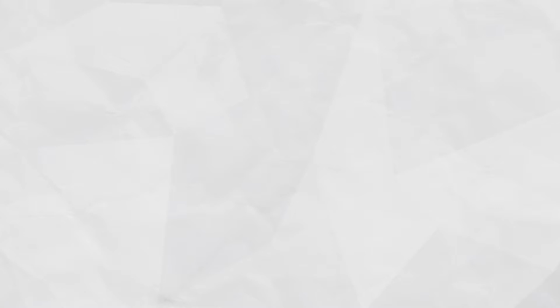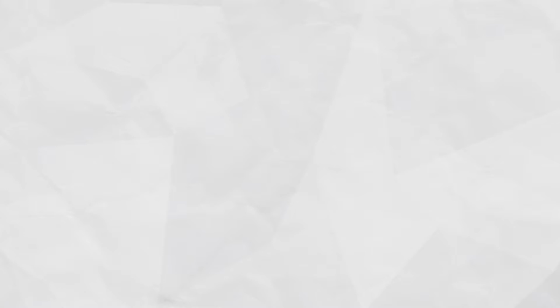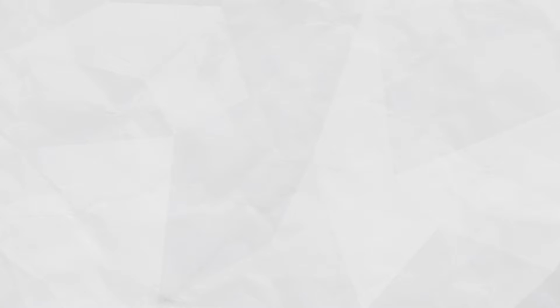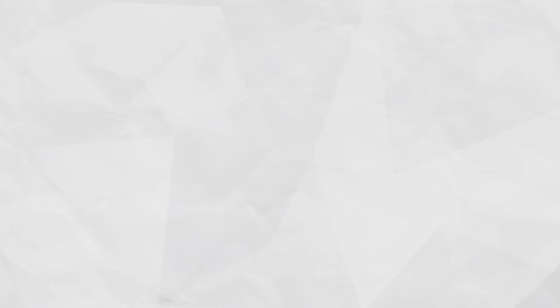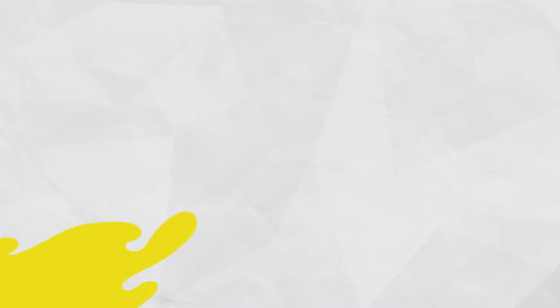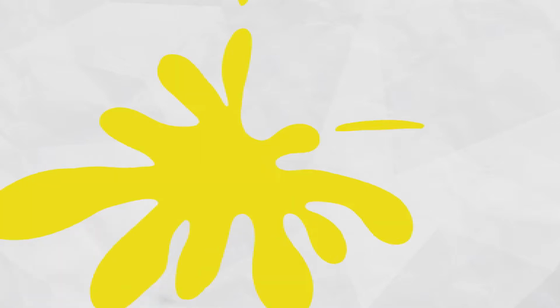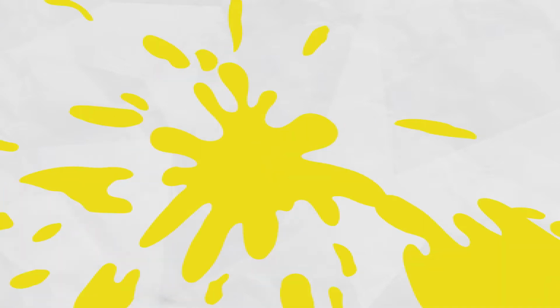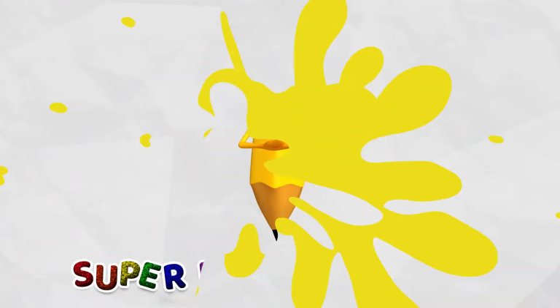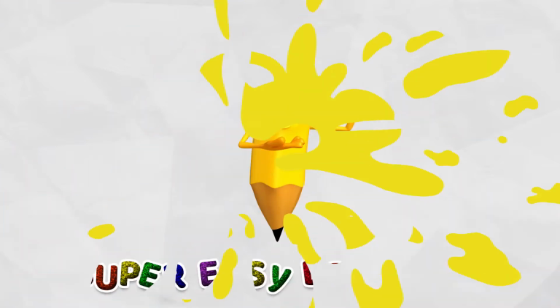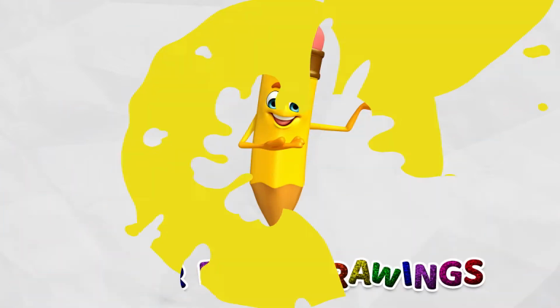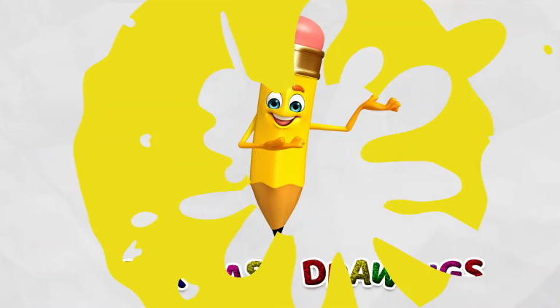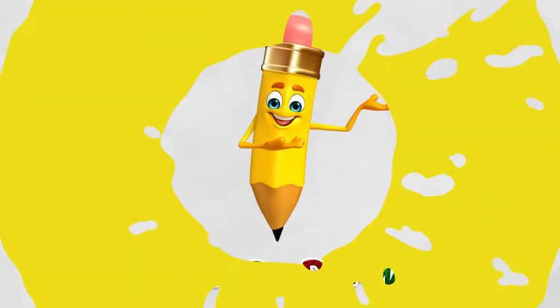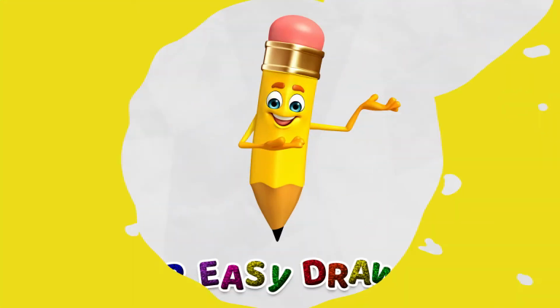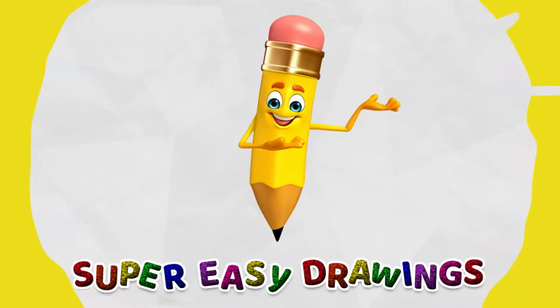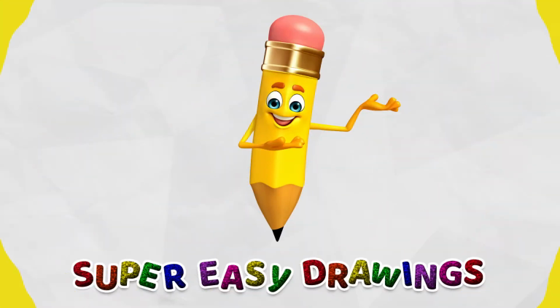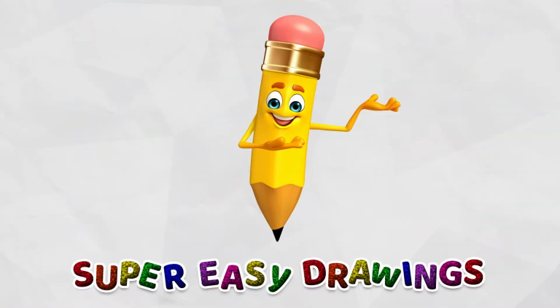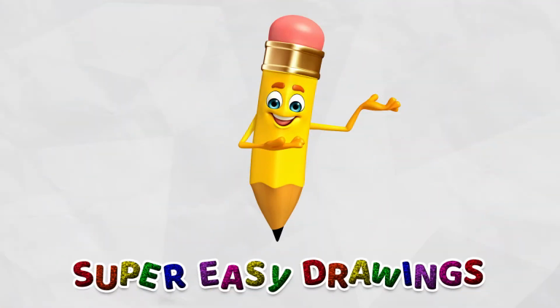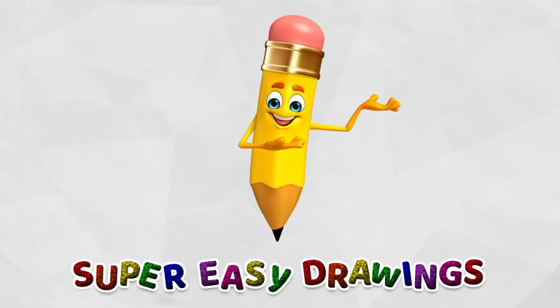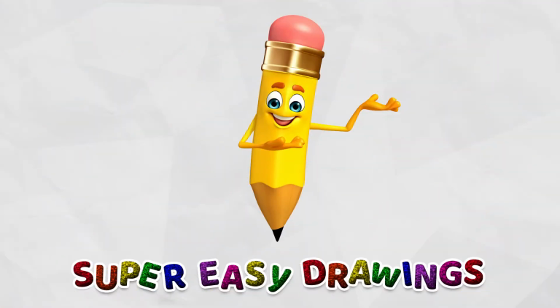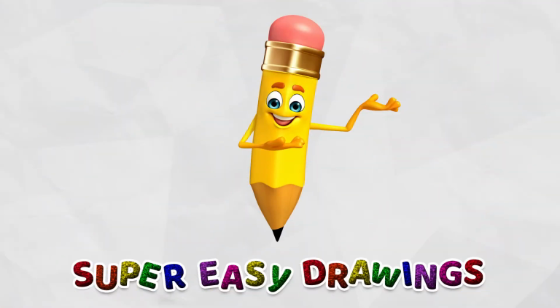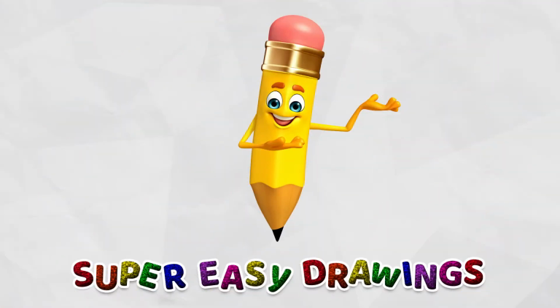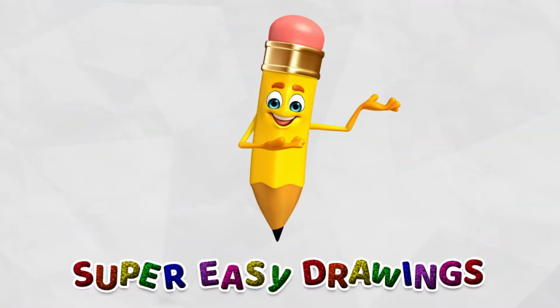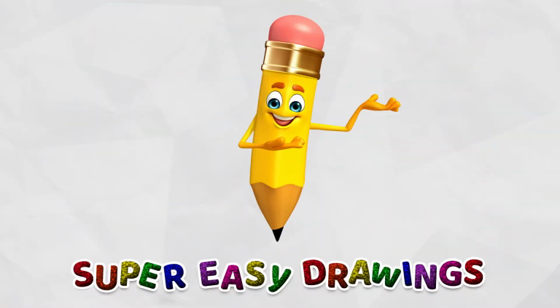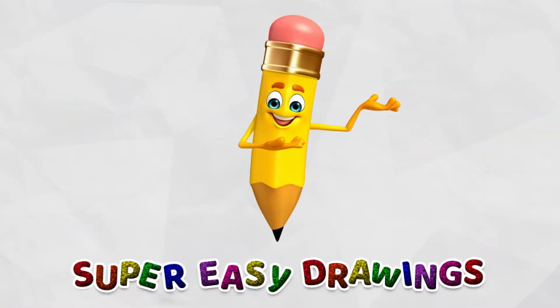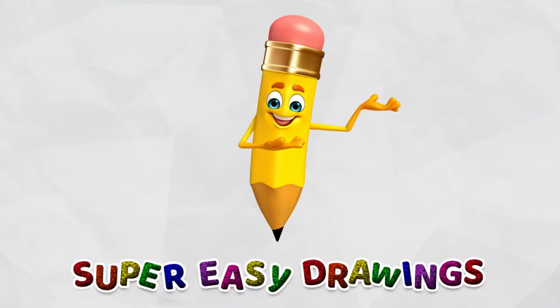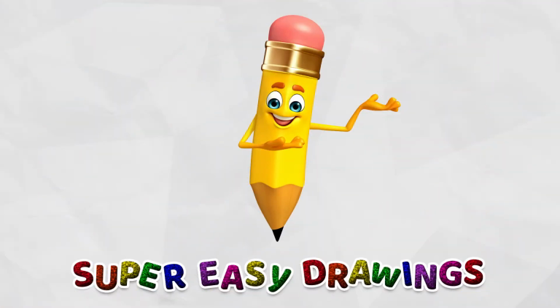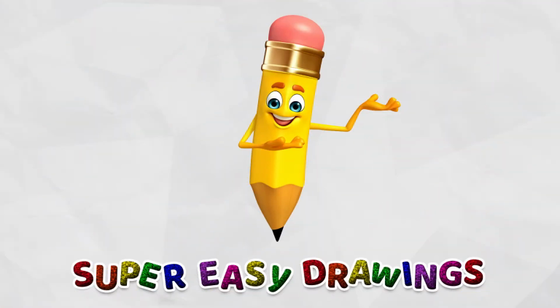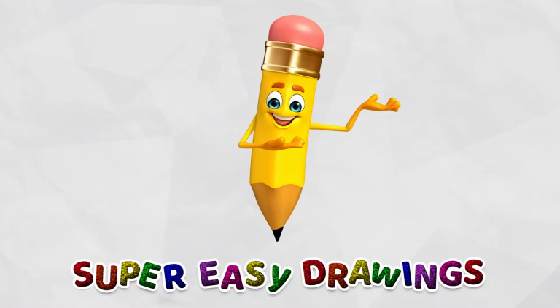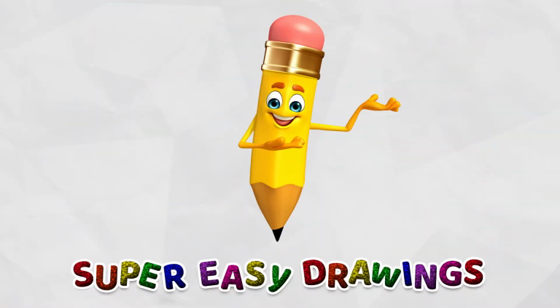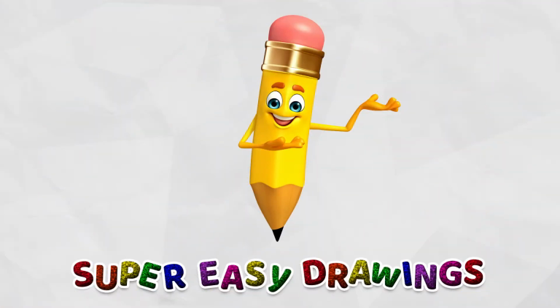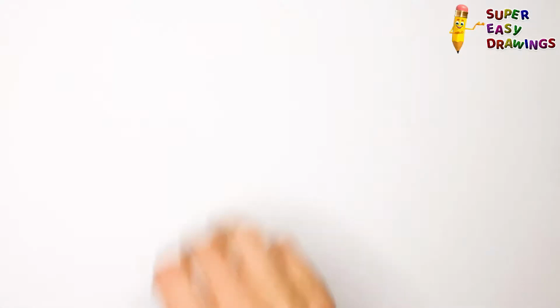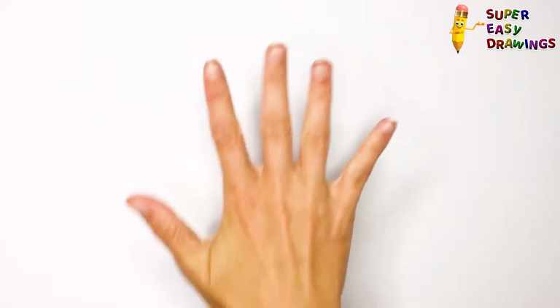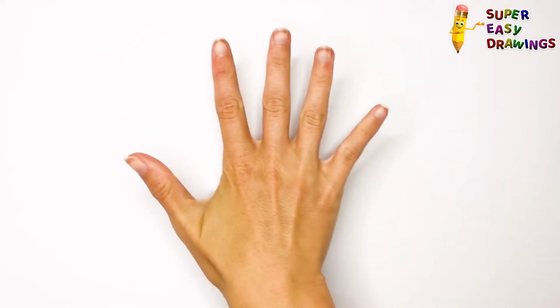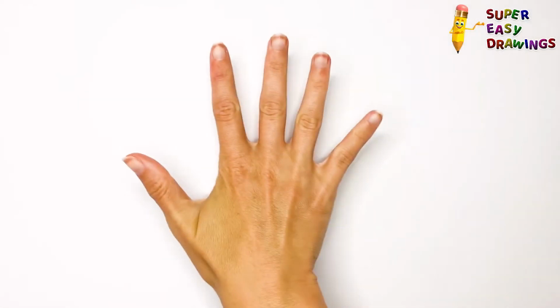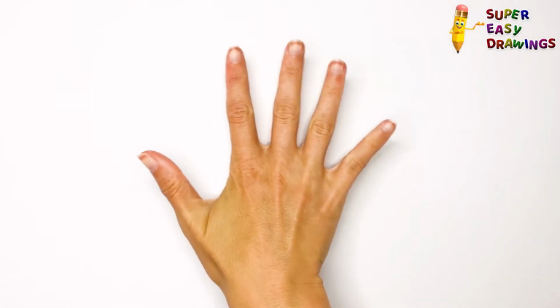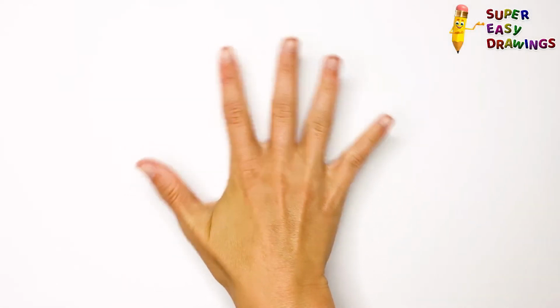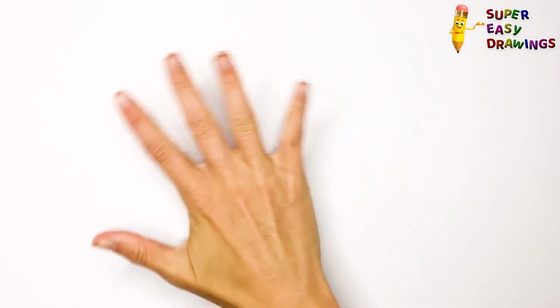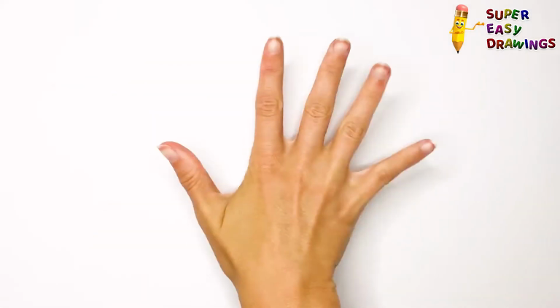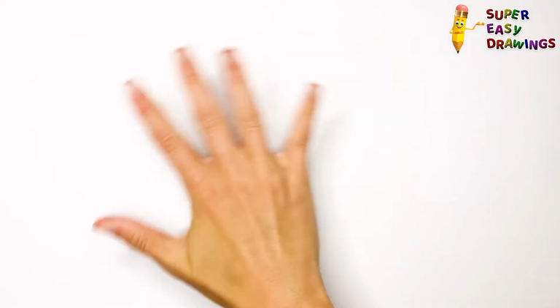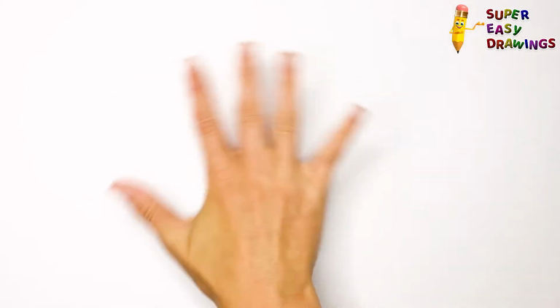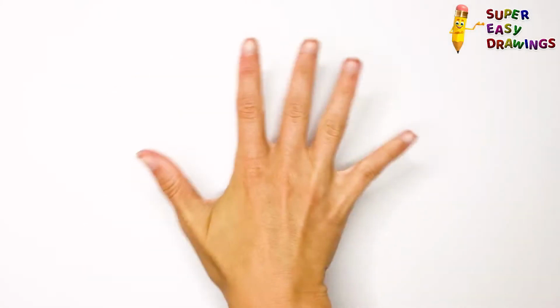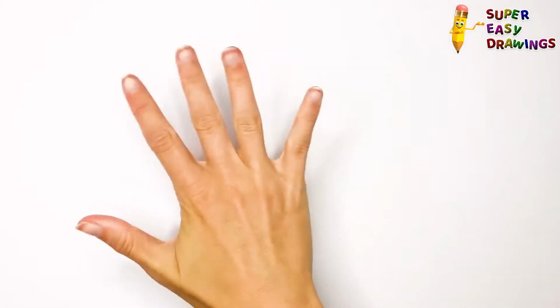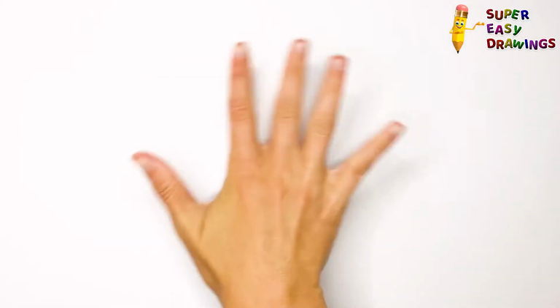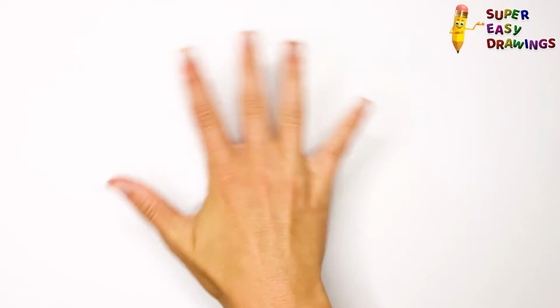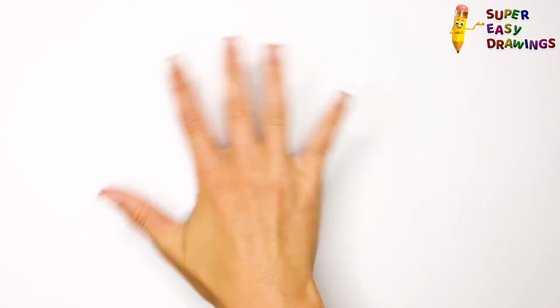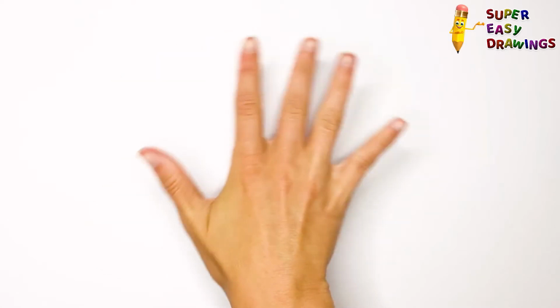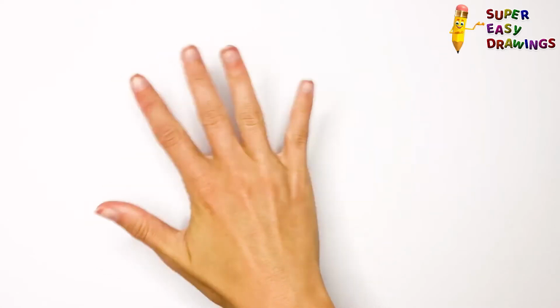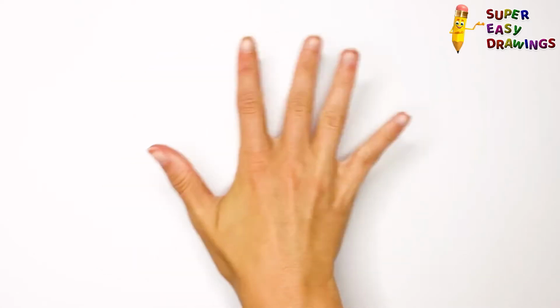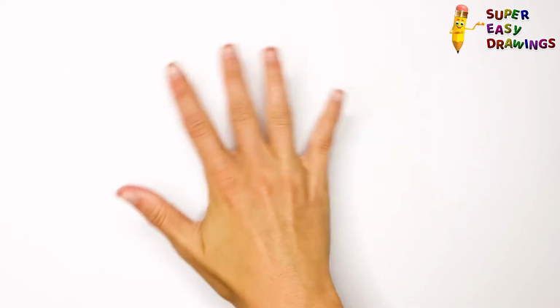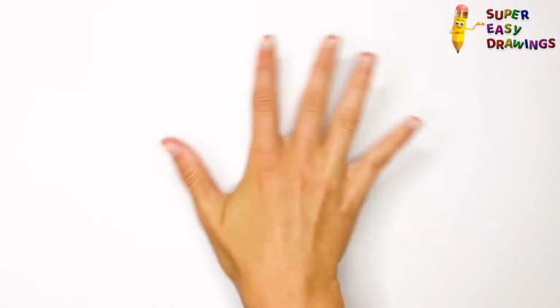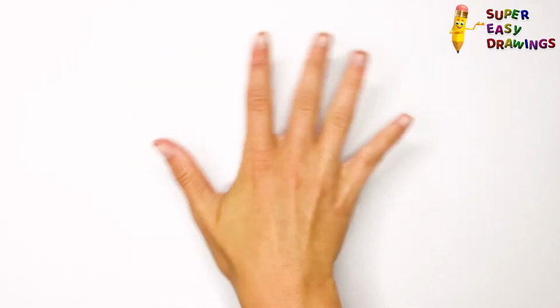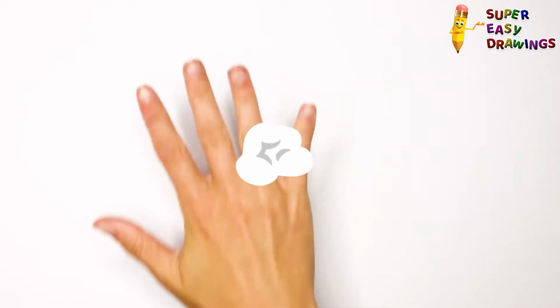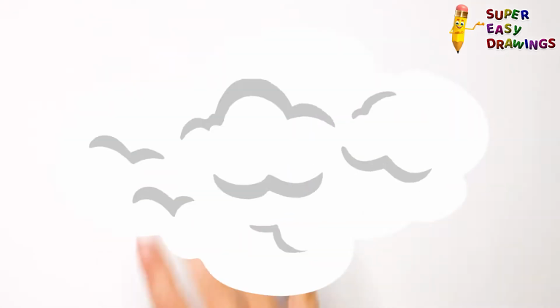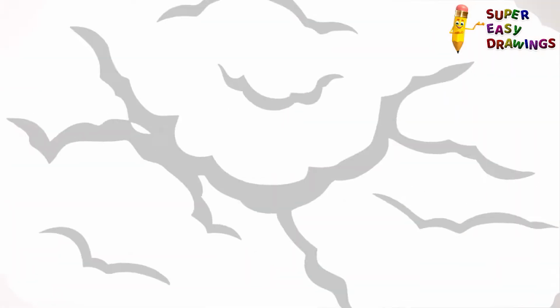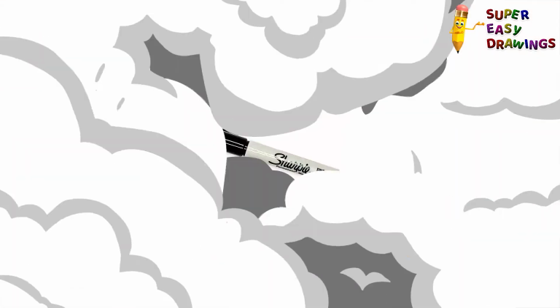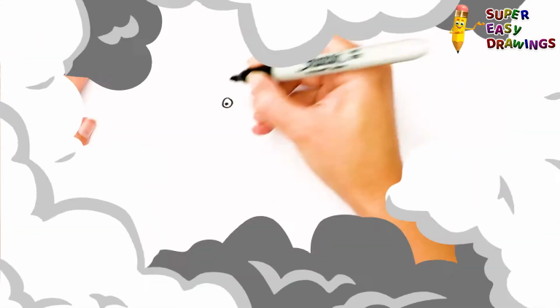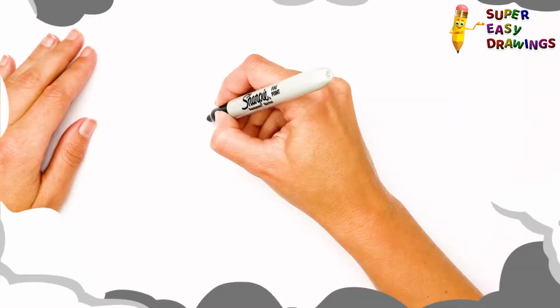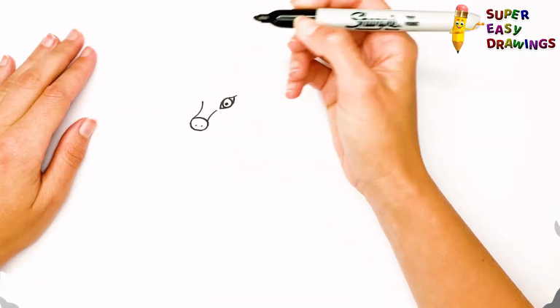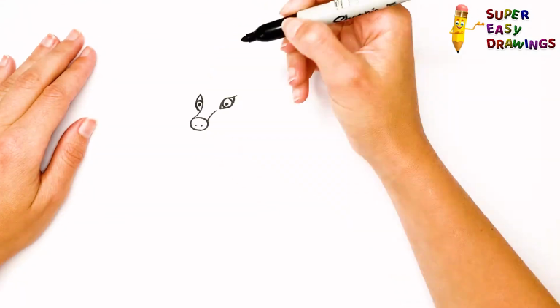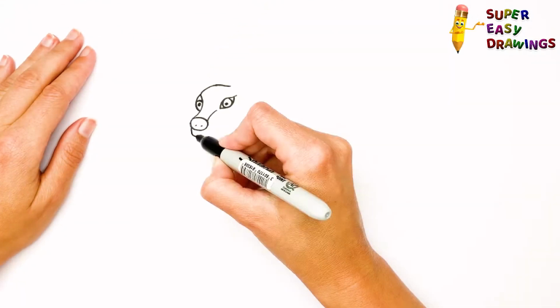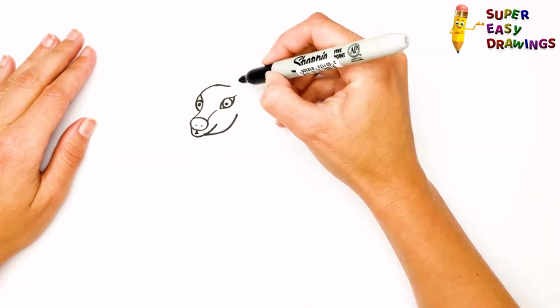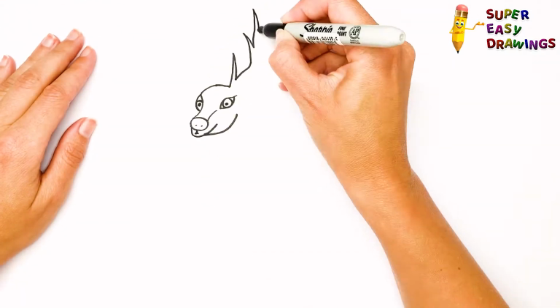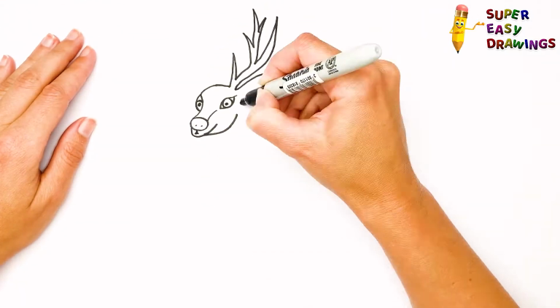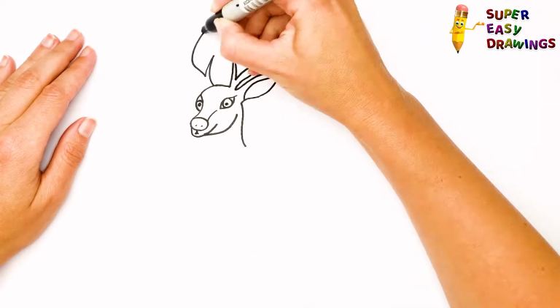Welcome to the Super Easy Drawings Channel! Today, I'm going to show you how to draw a deer, step by step!